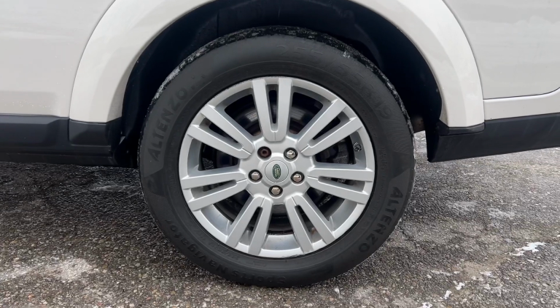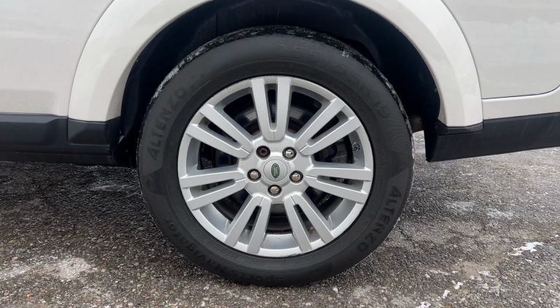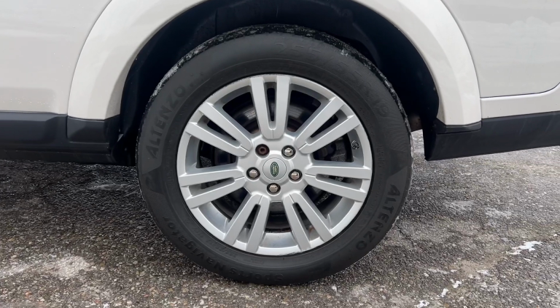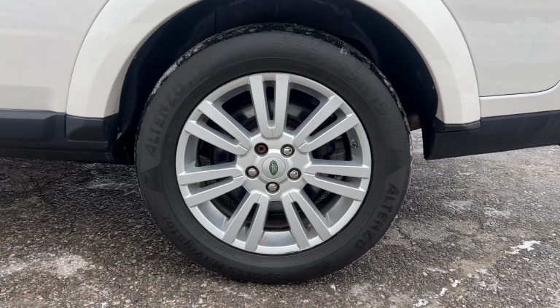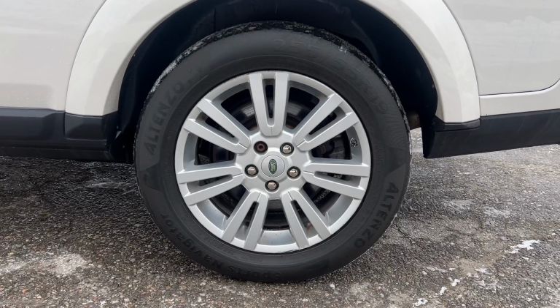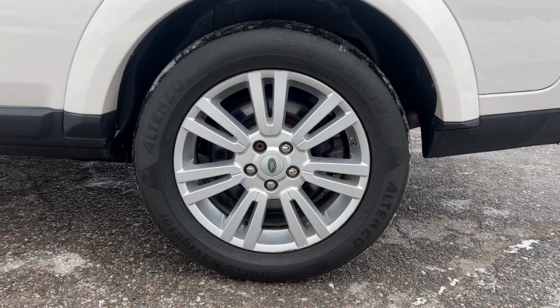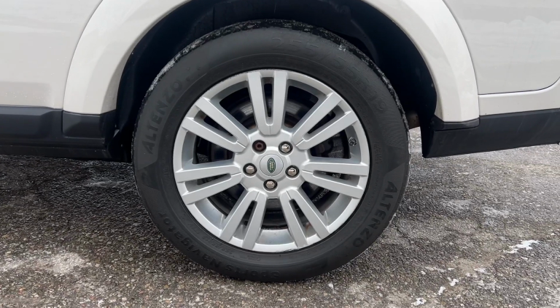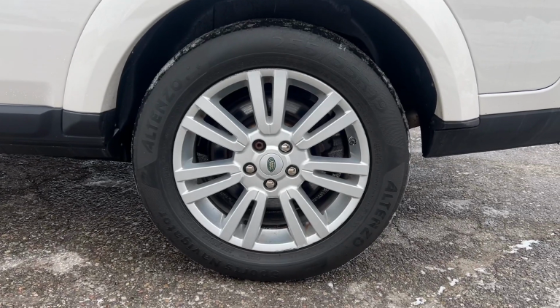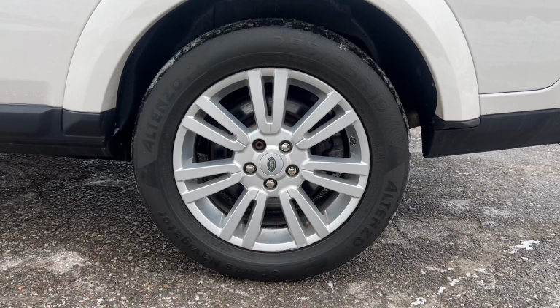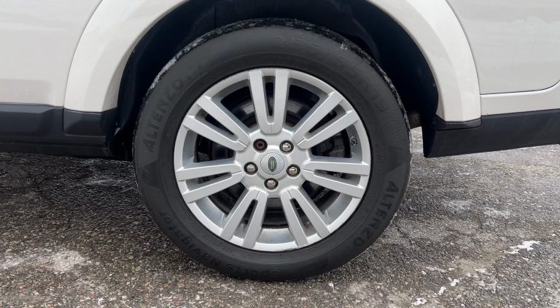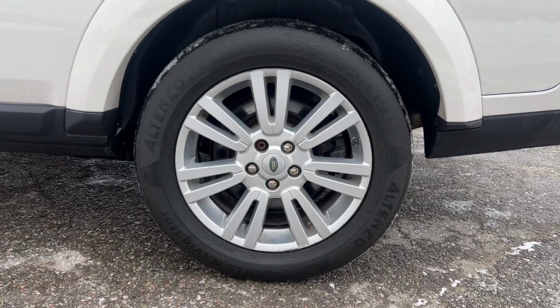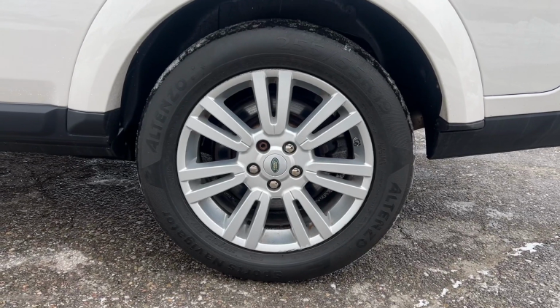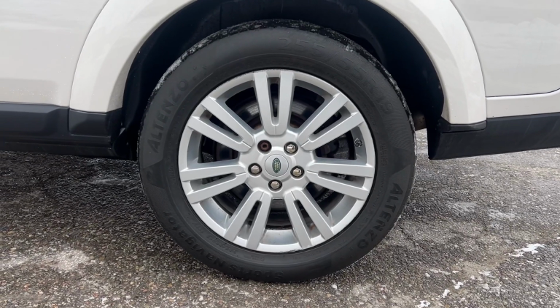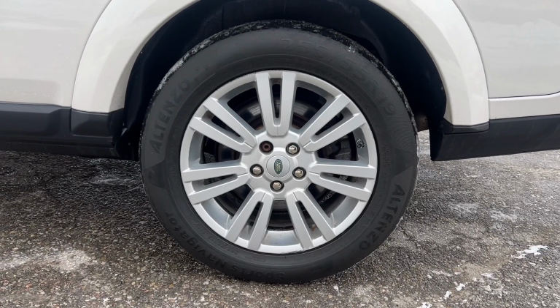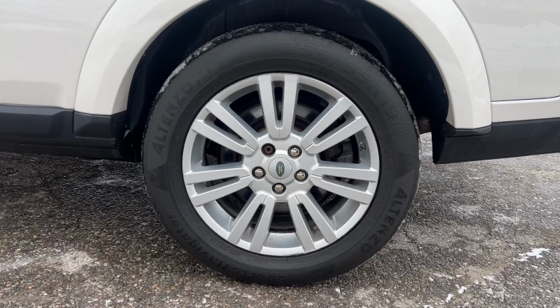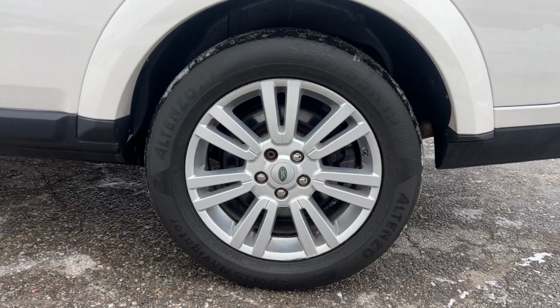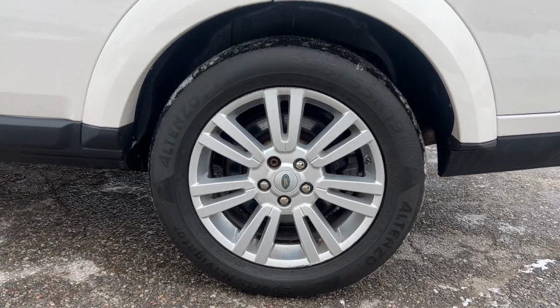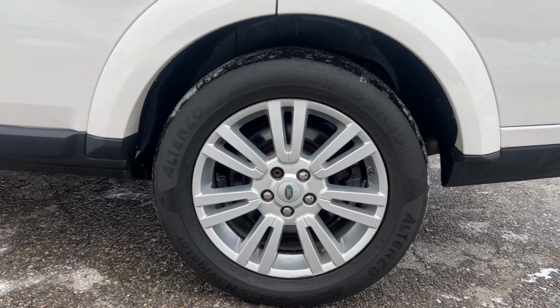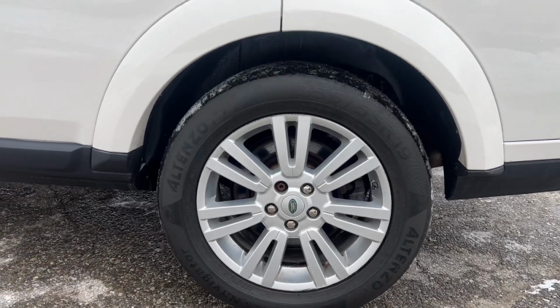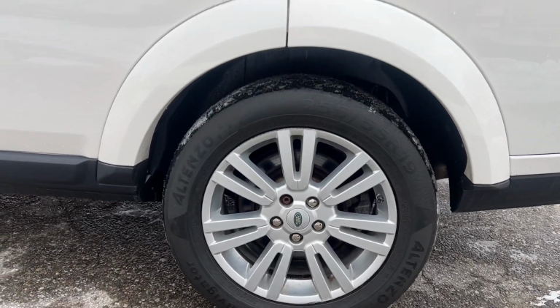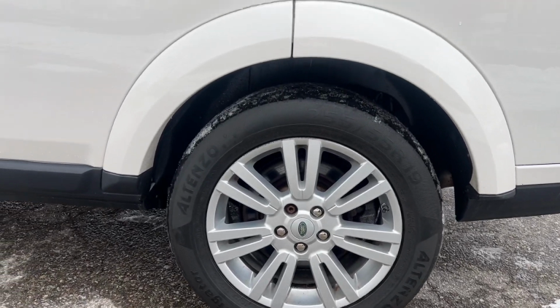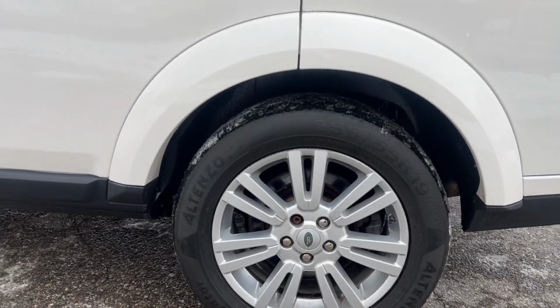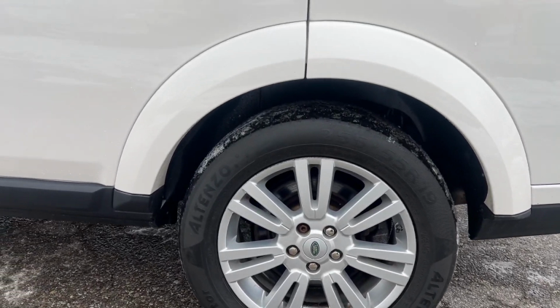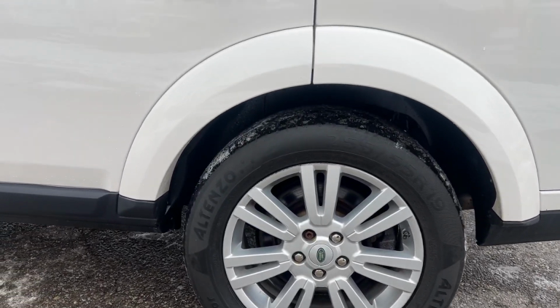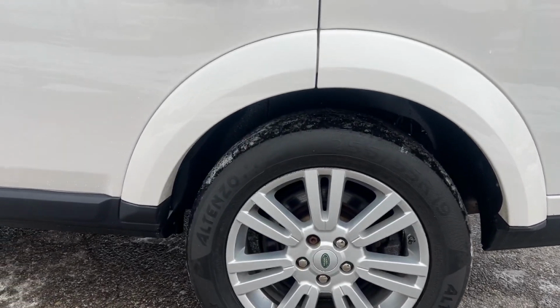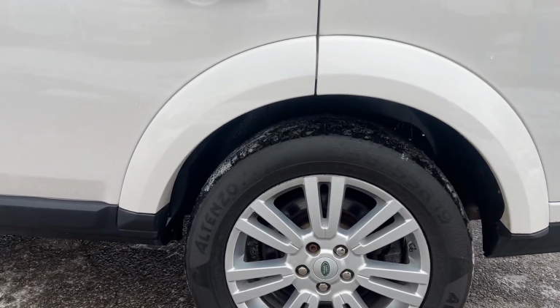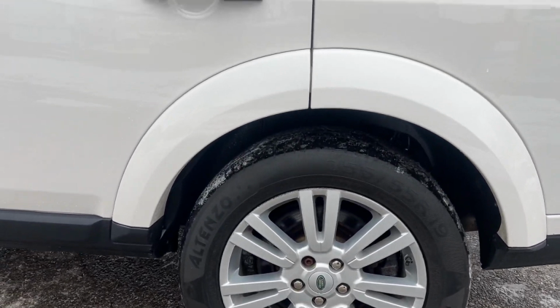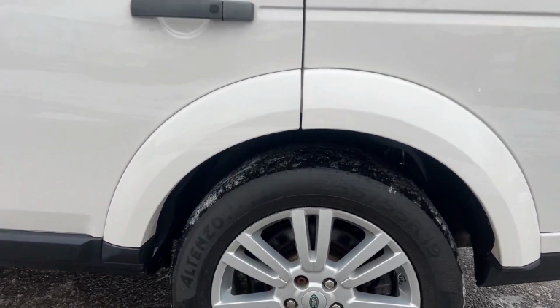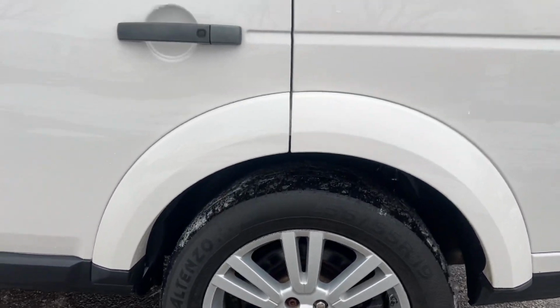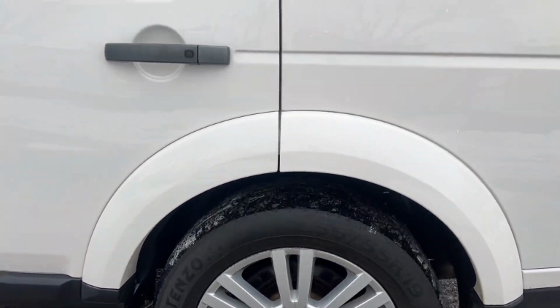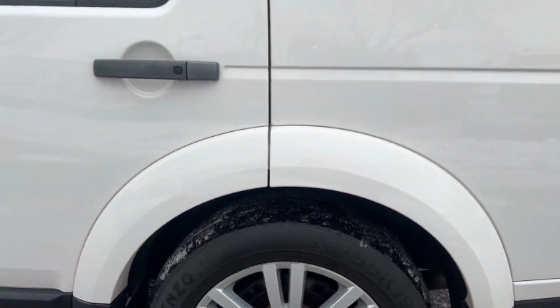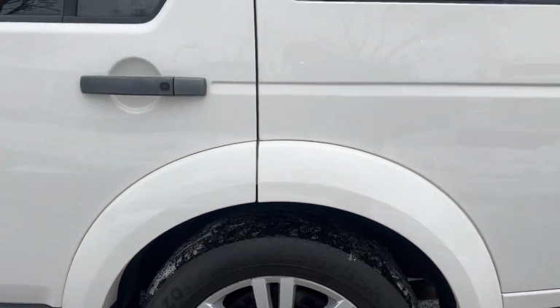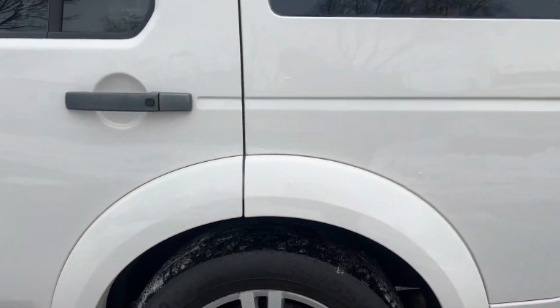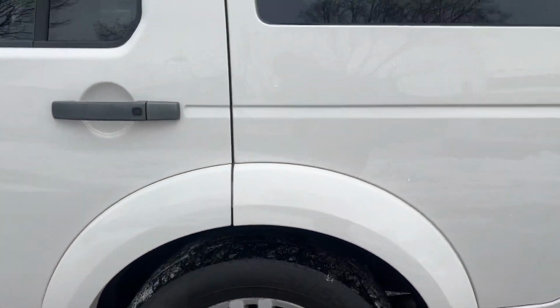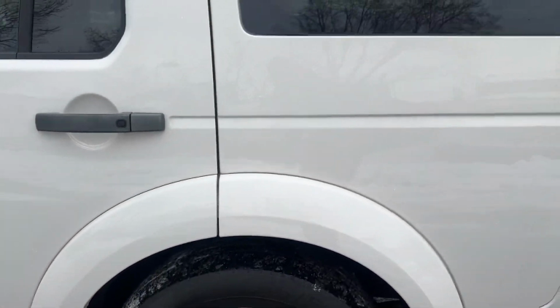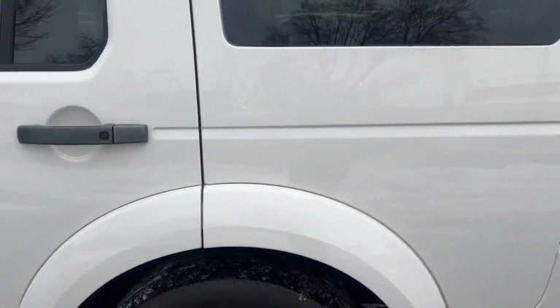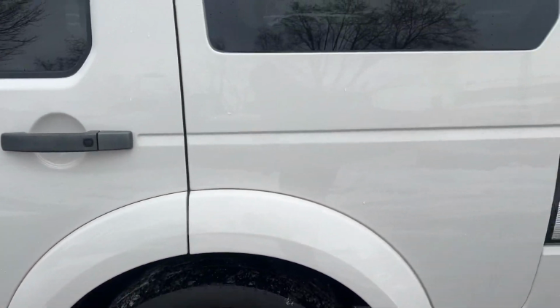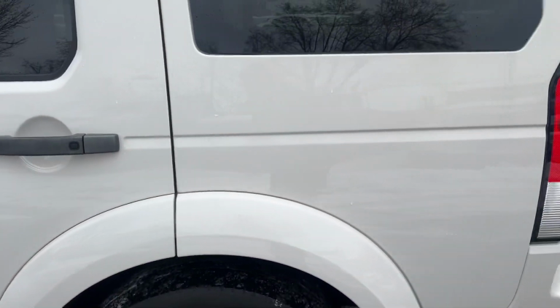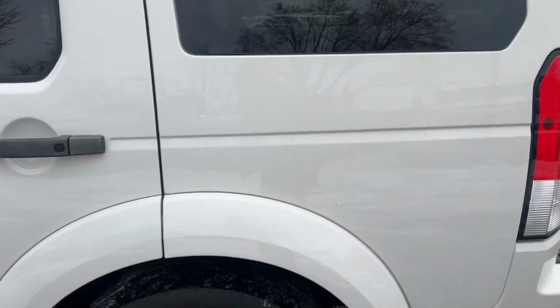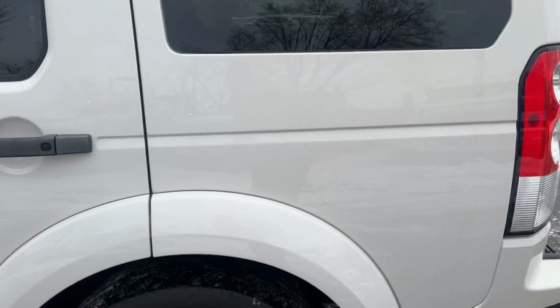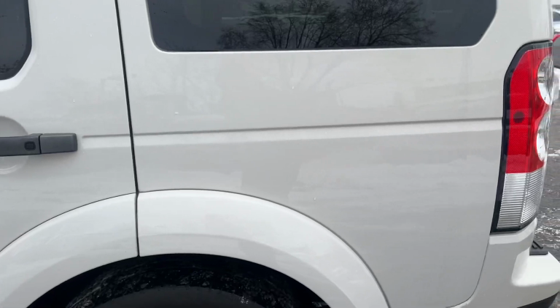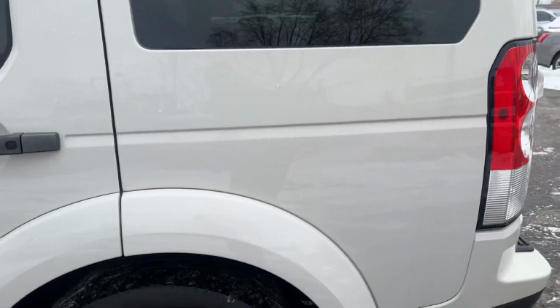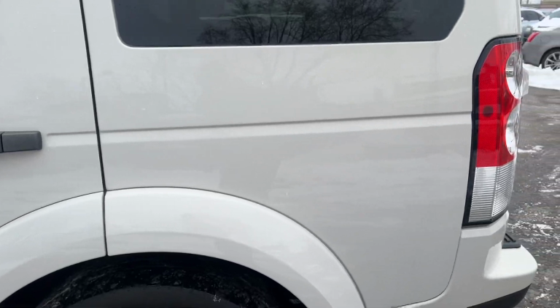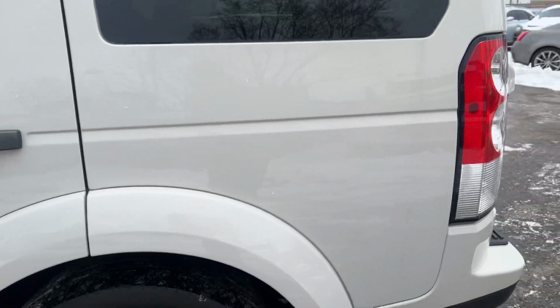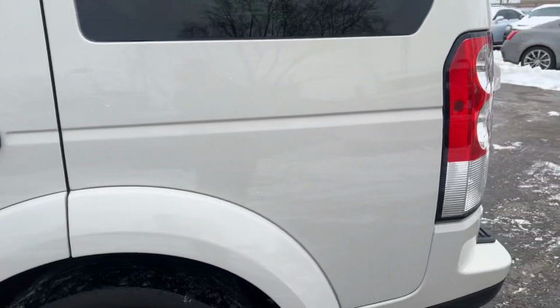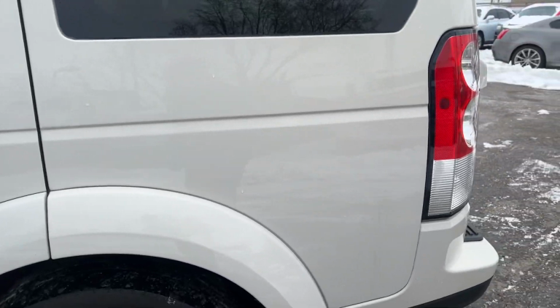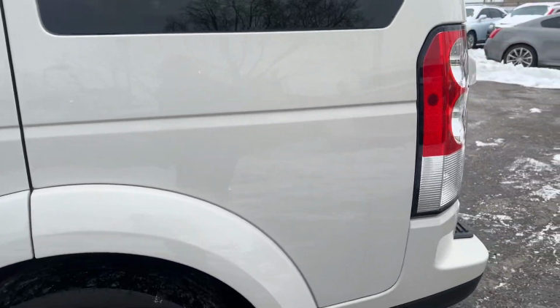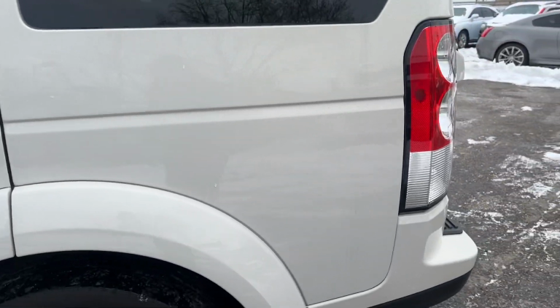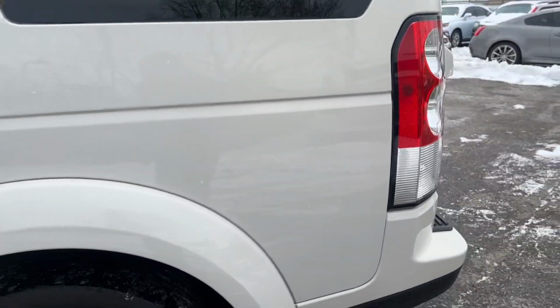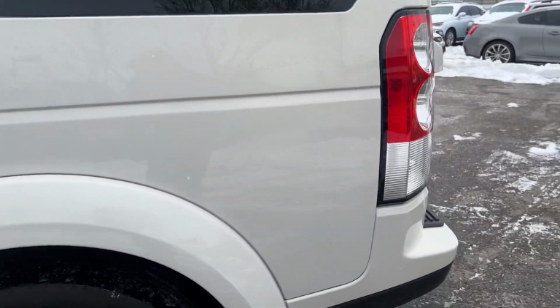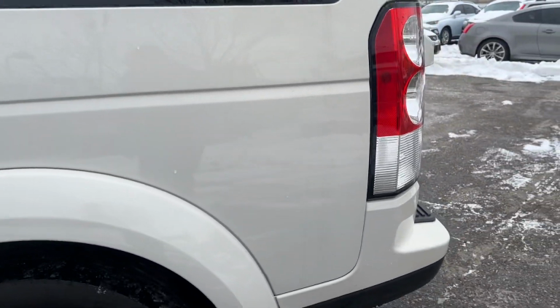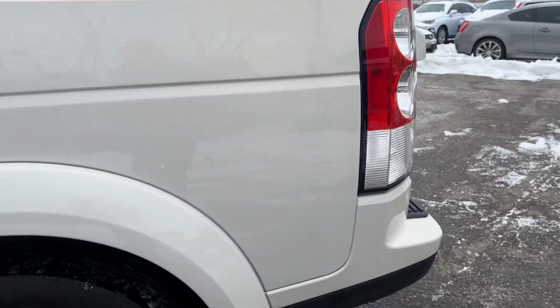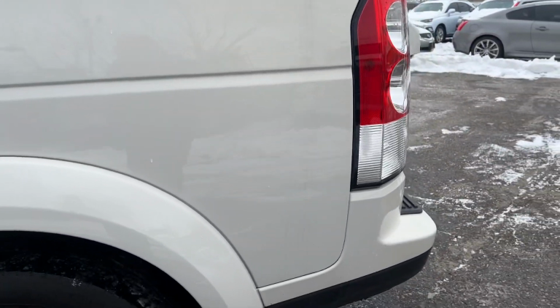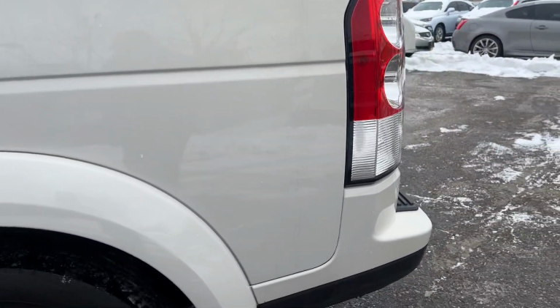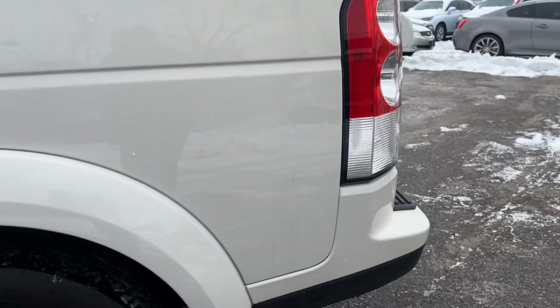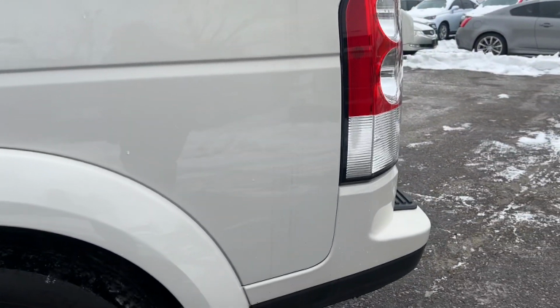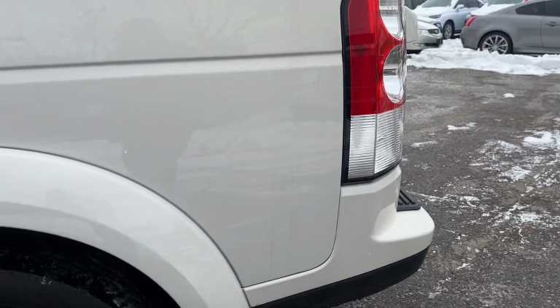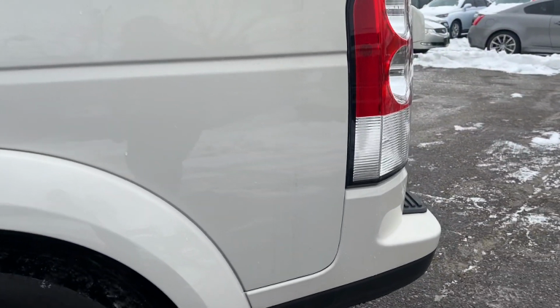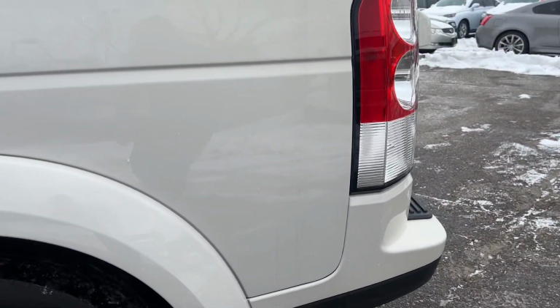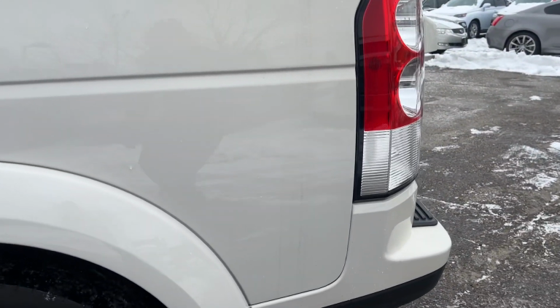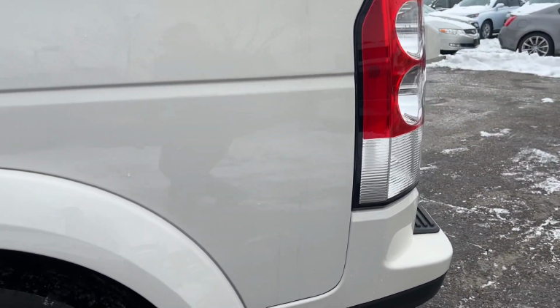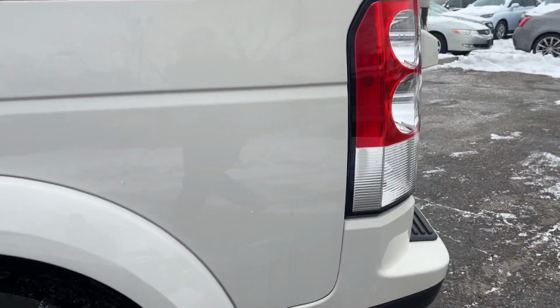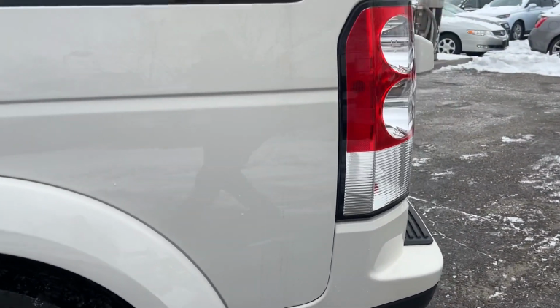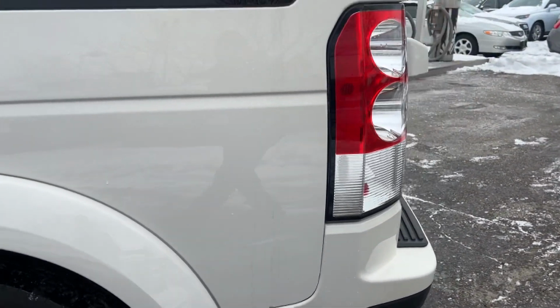Driver's side rear wheel and quarter panel — nice and neat.